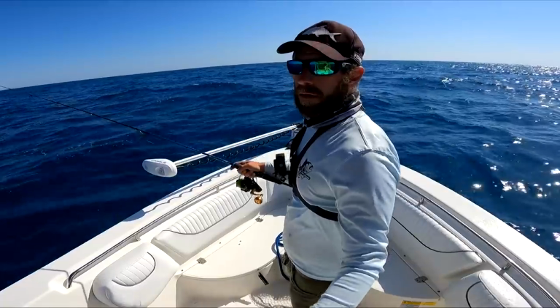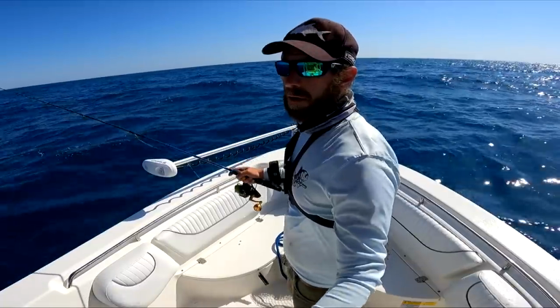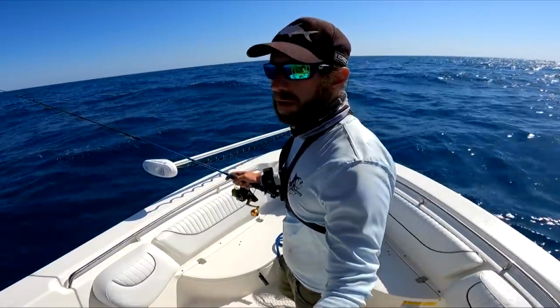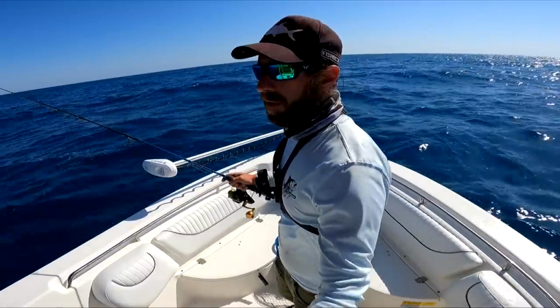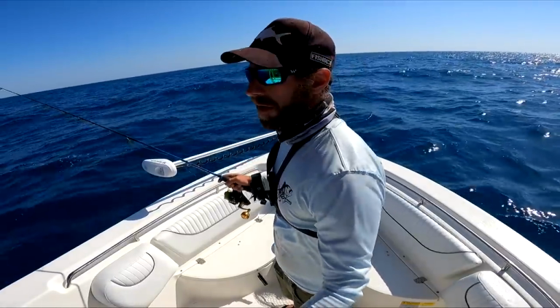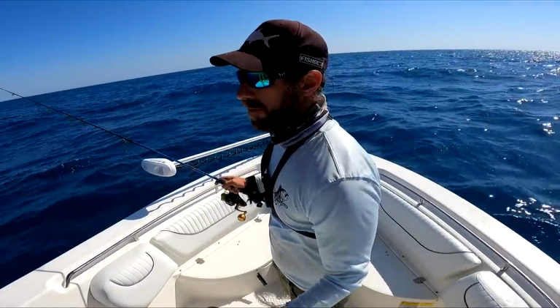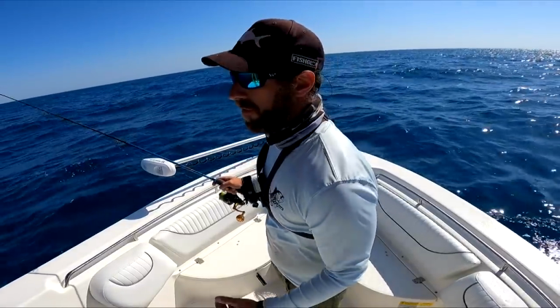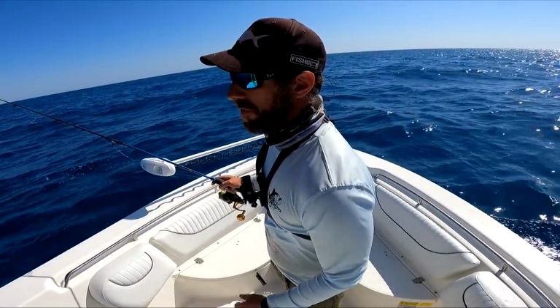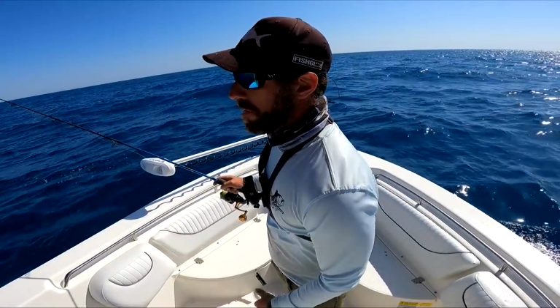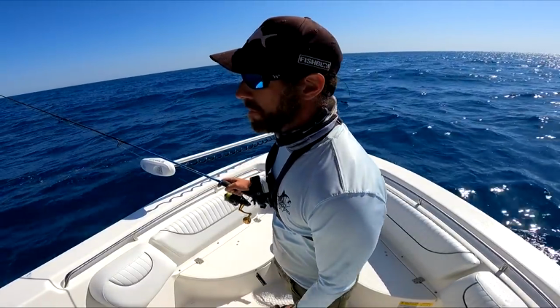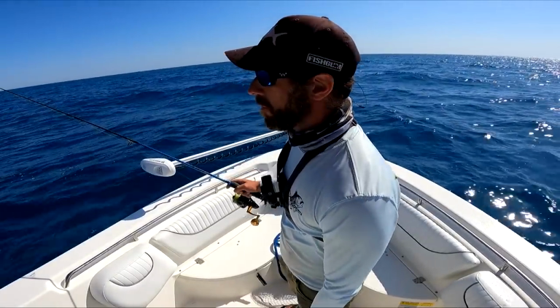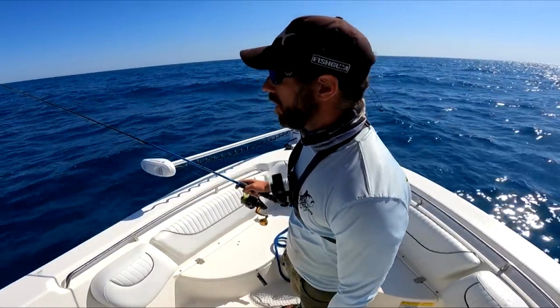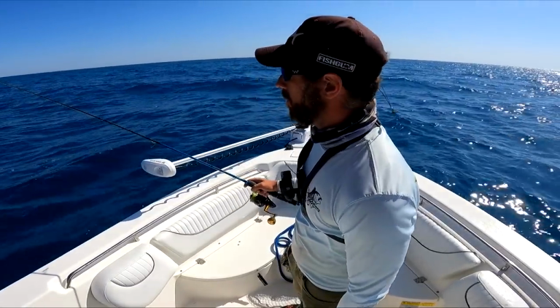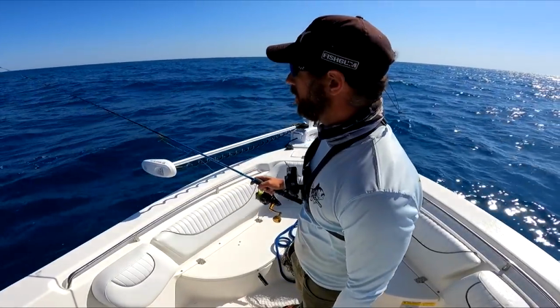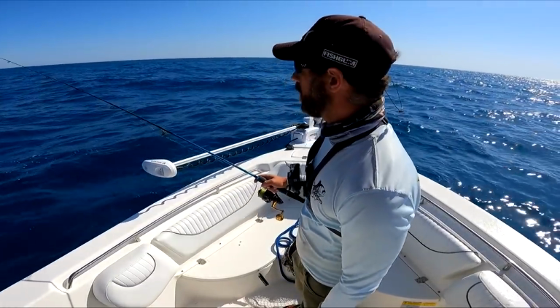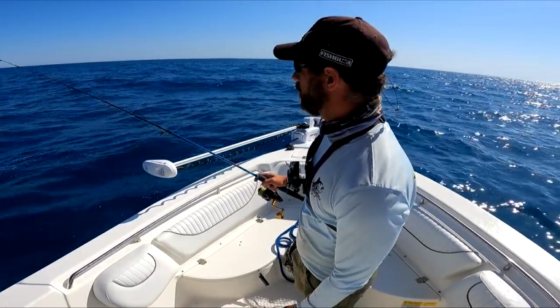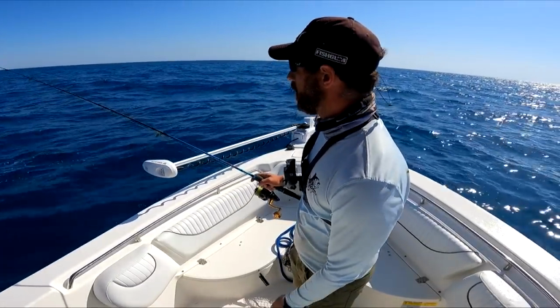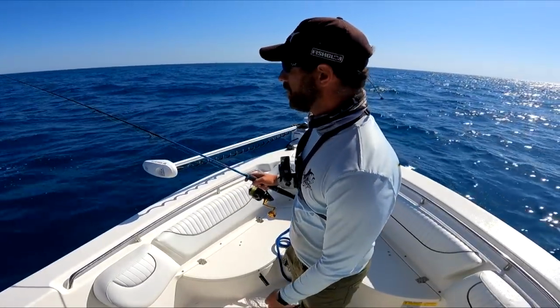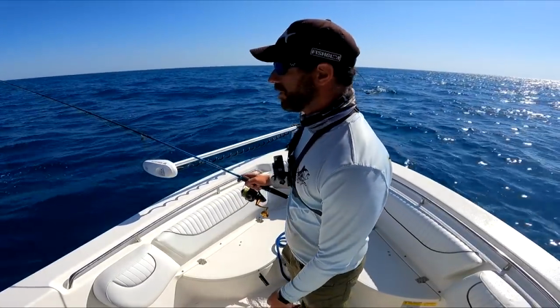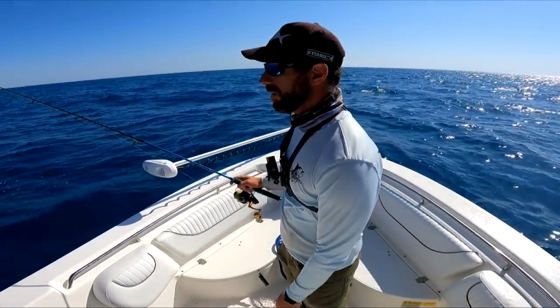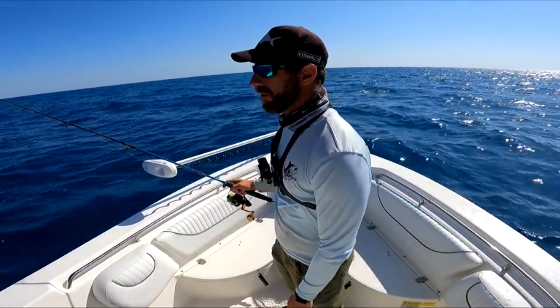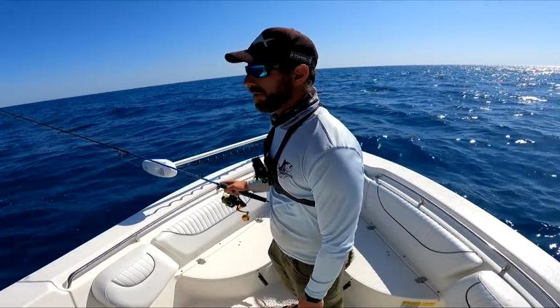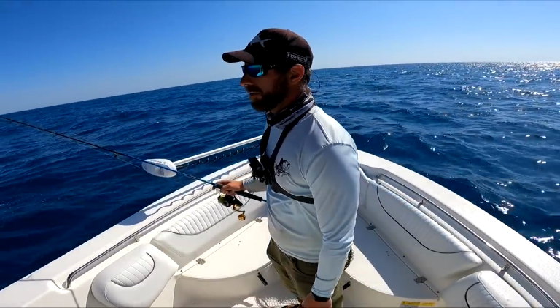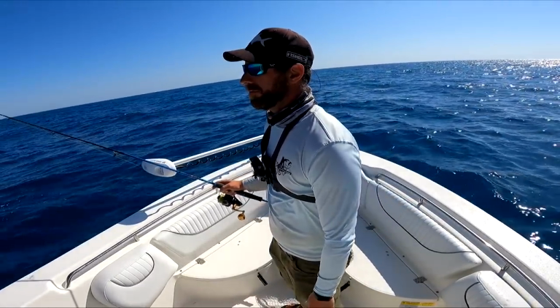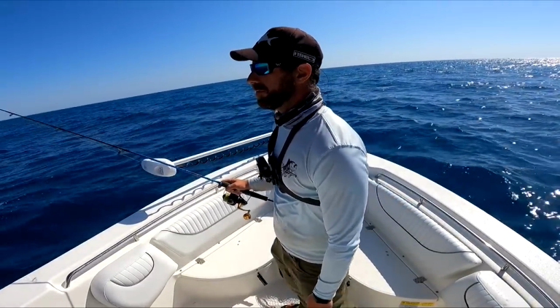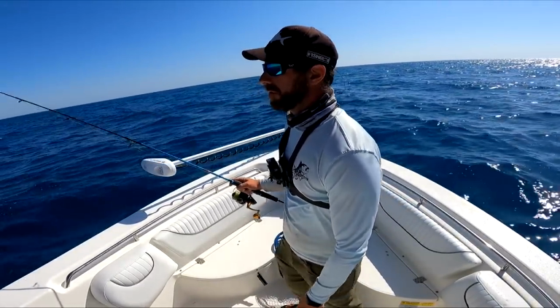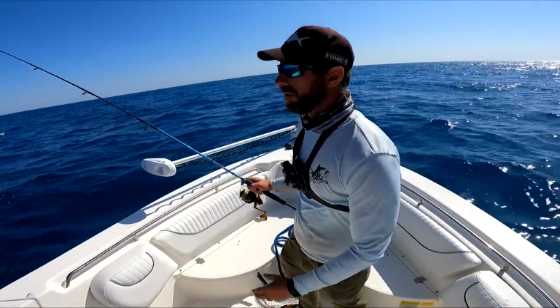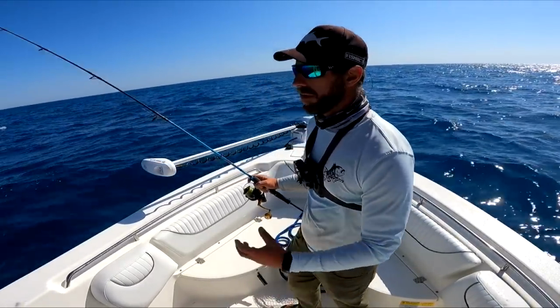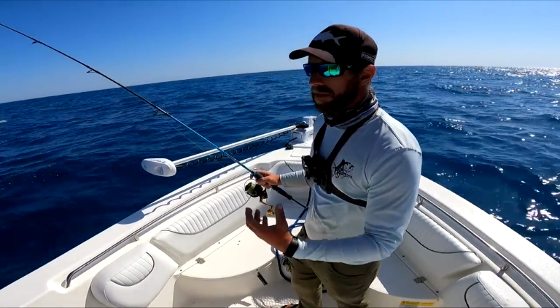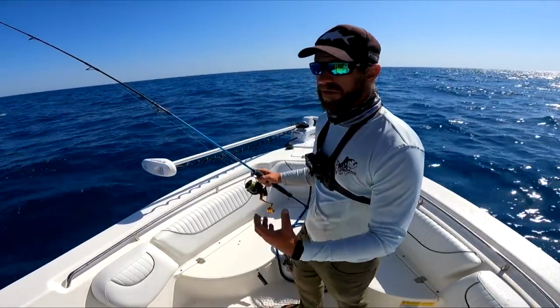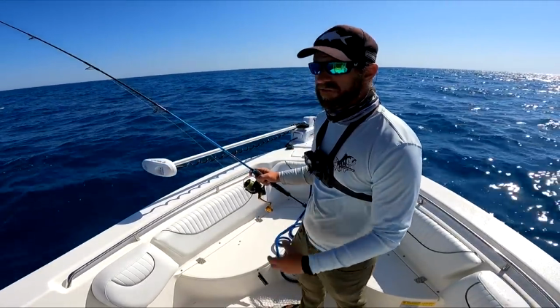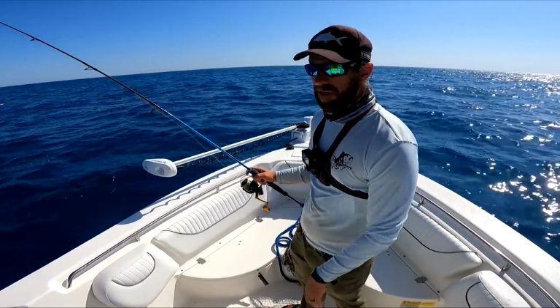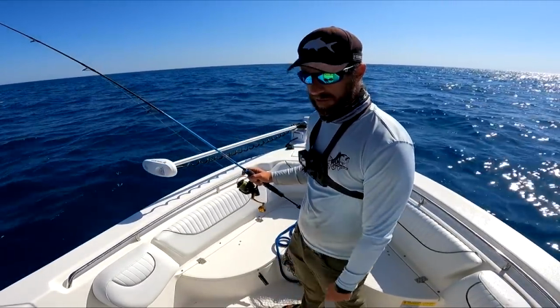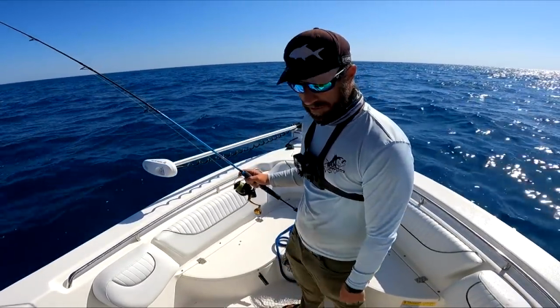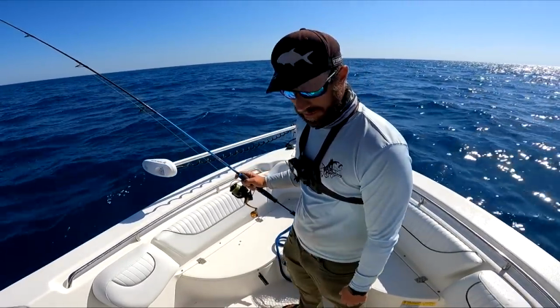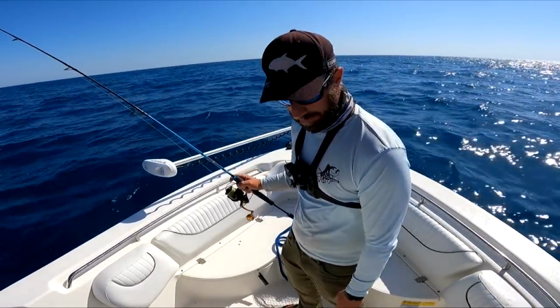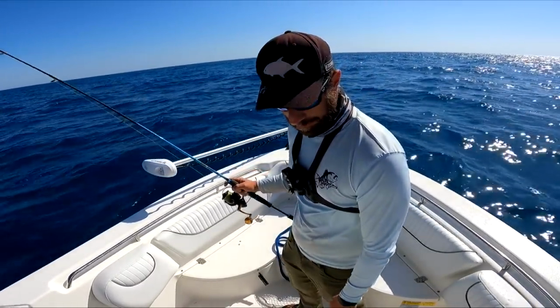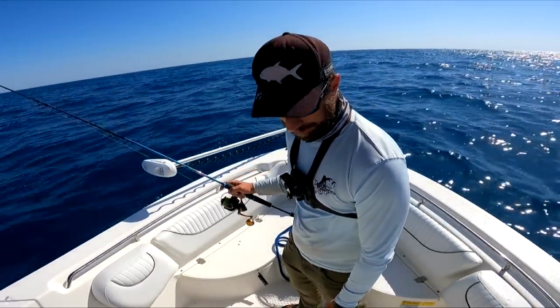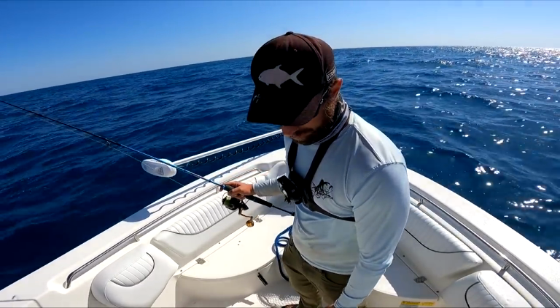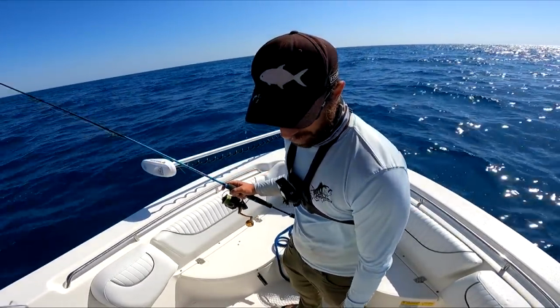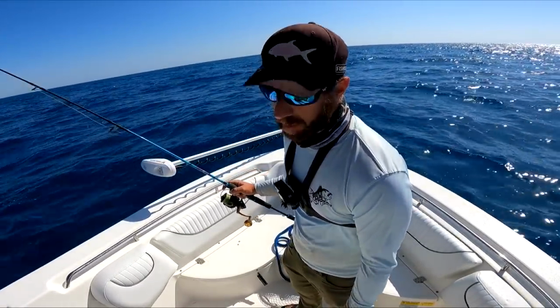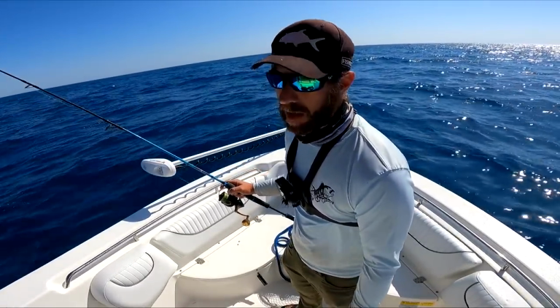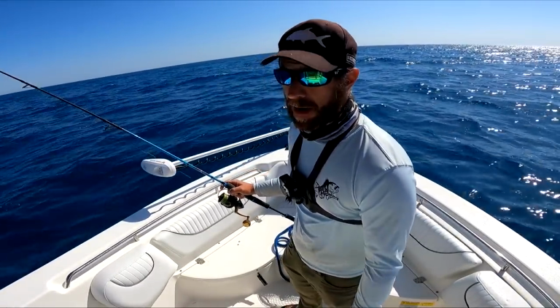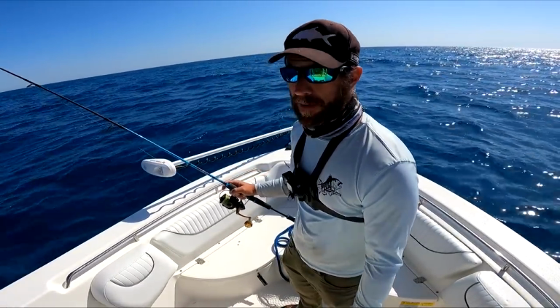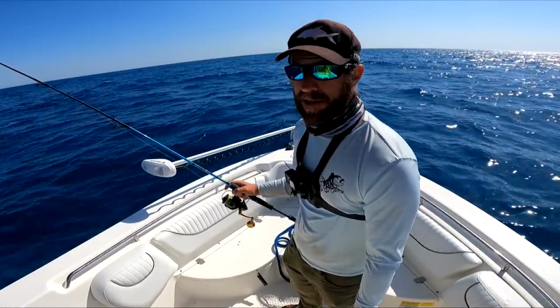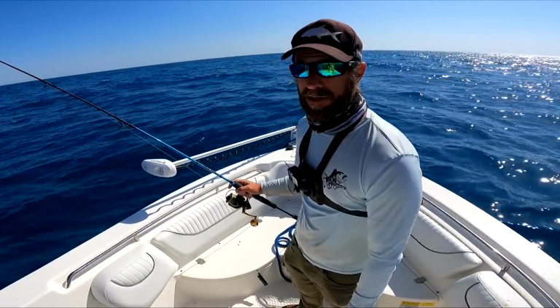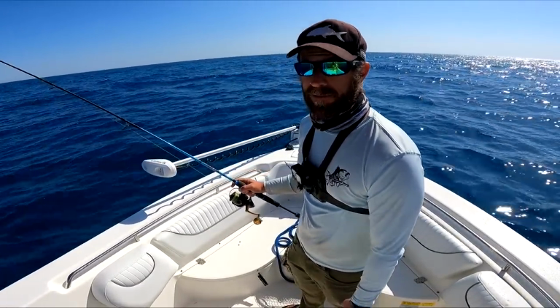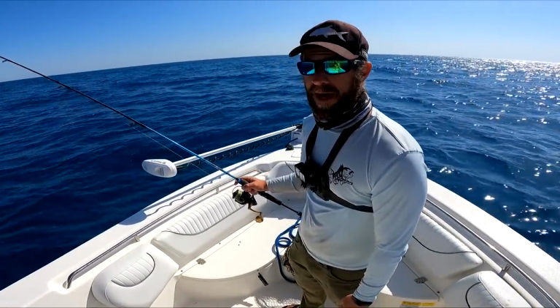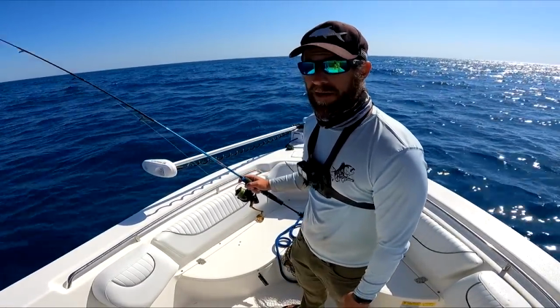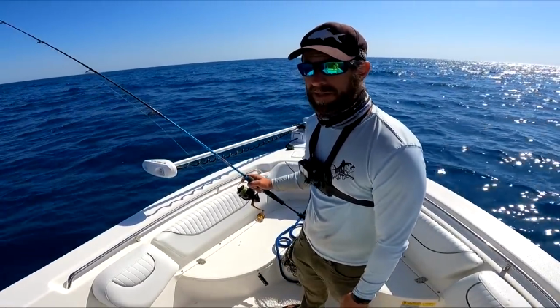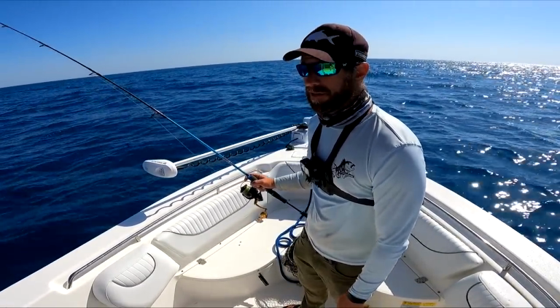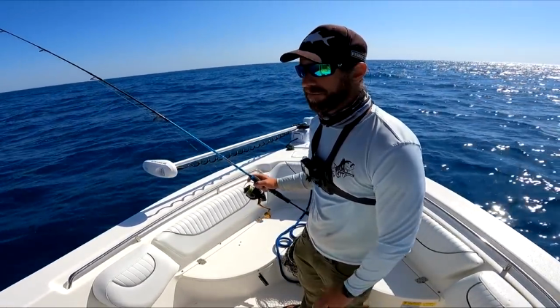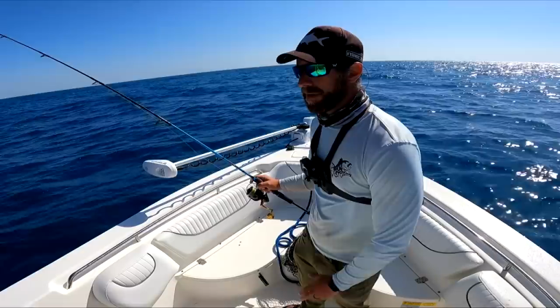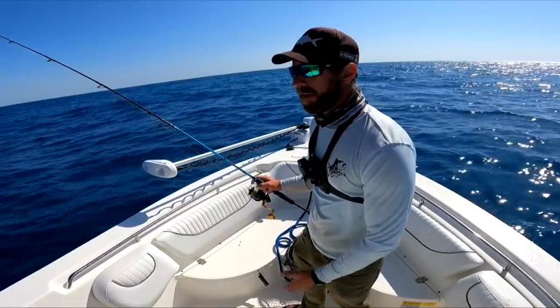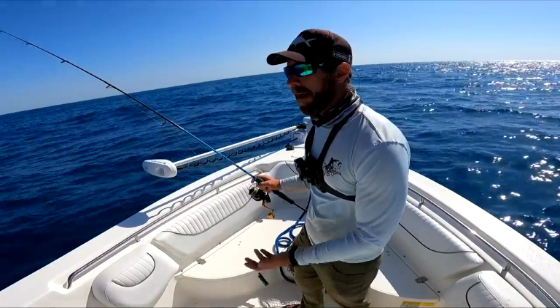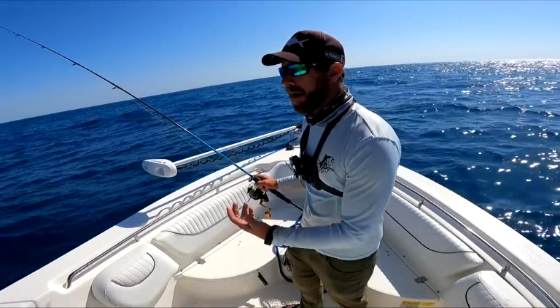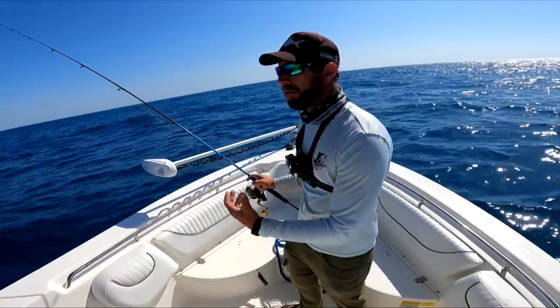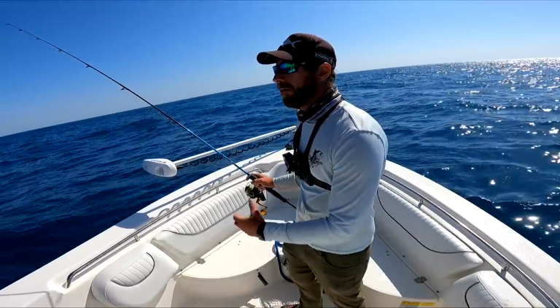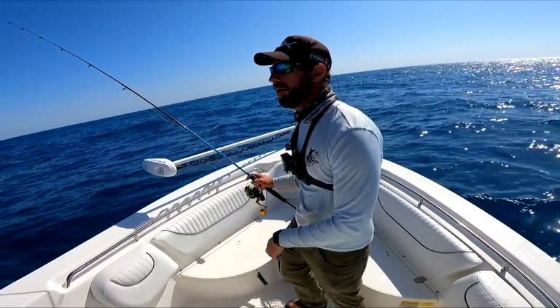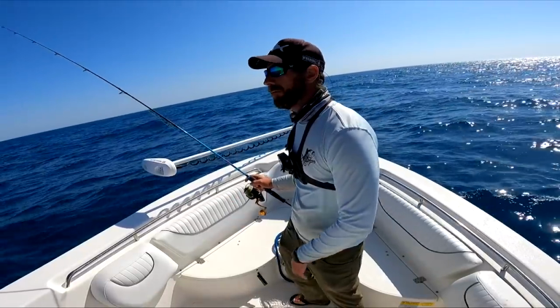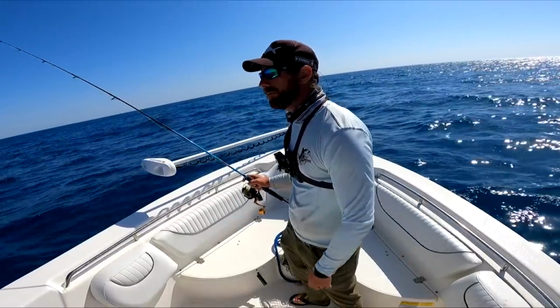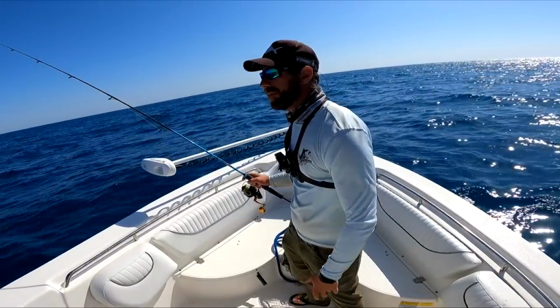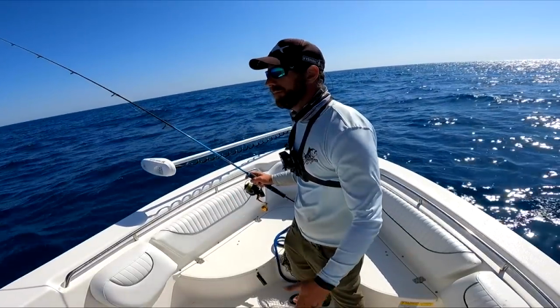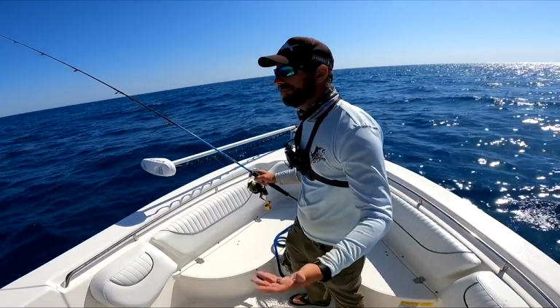I went up to a 60 gram metal jig, kind of a knife-style jig. Got a lot of bites on the paddle tails from king mackerel here.